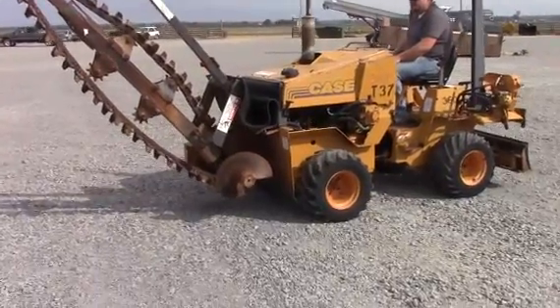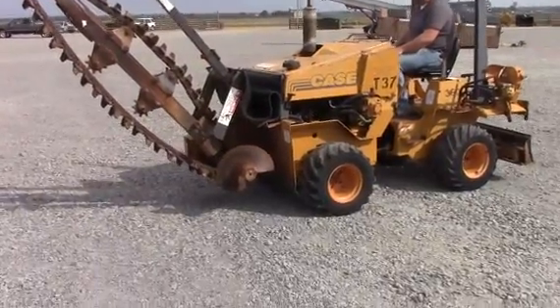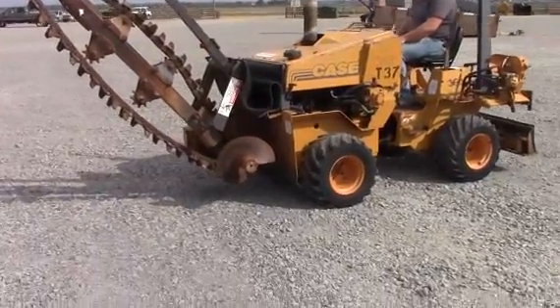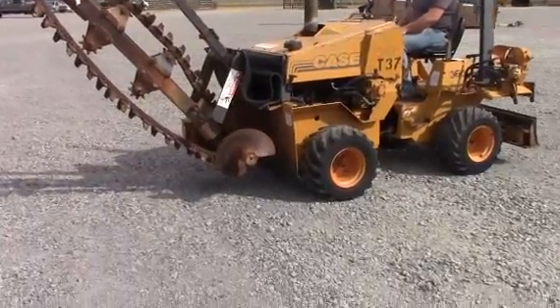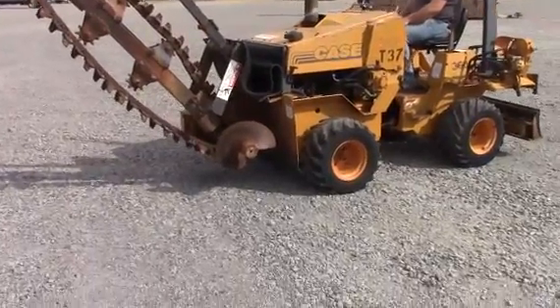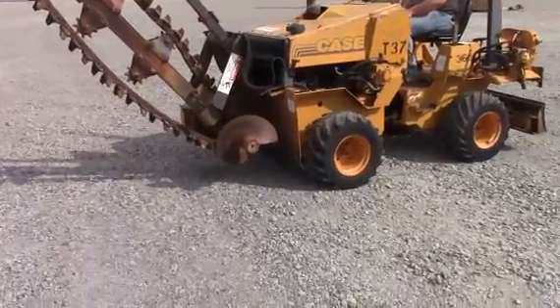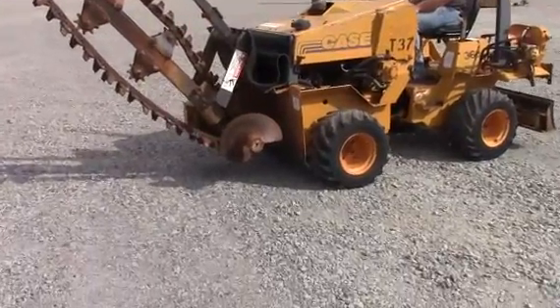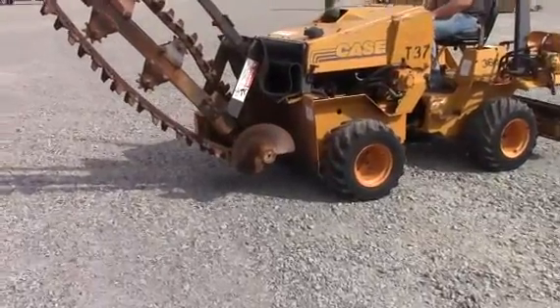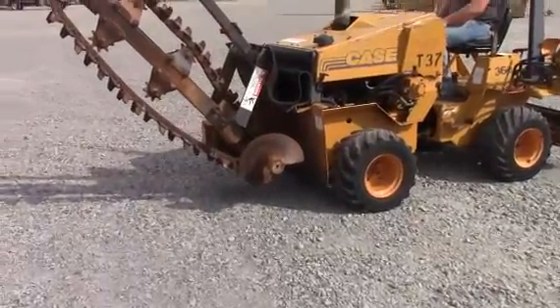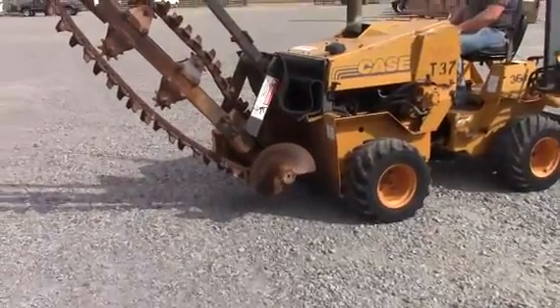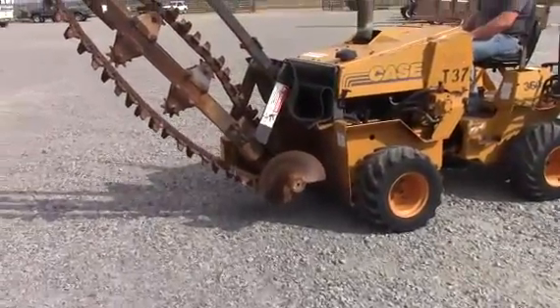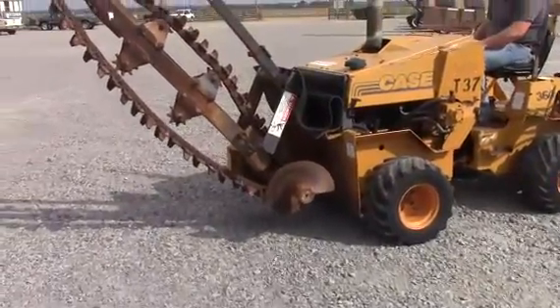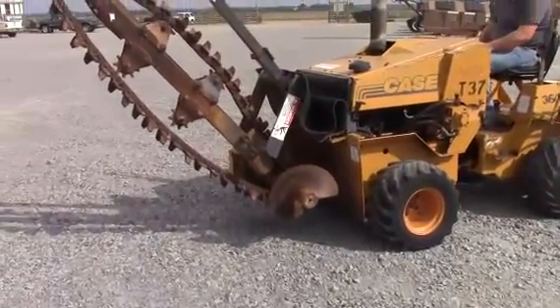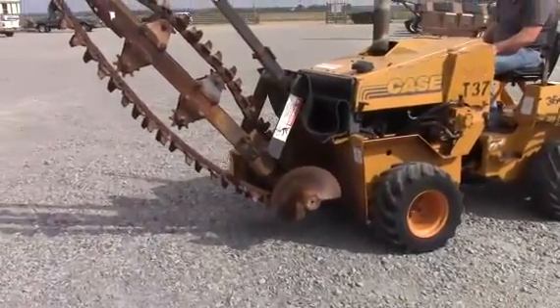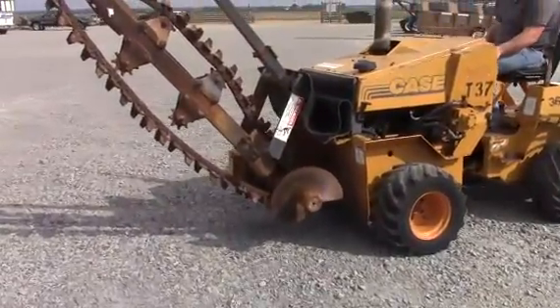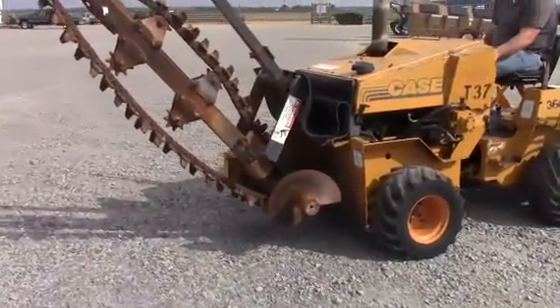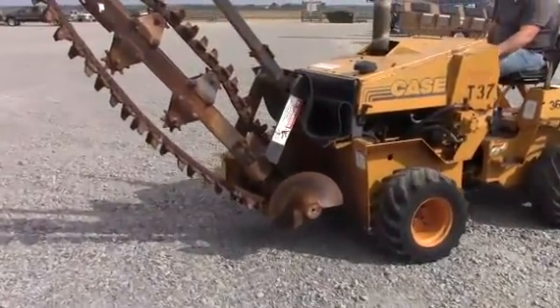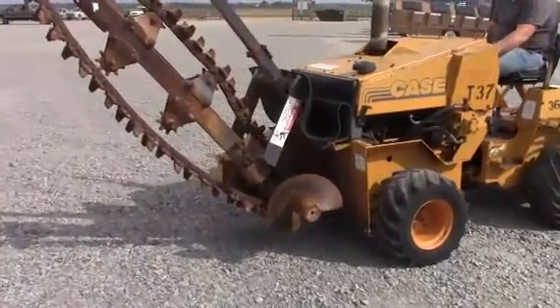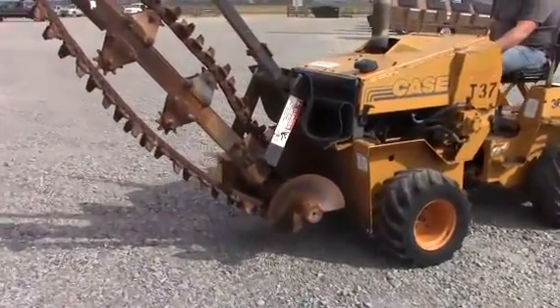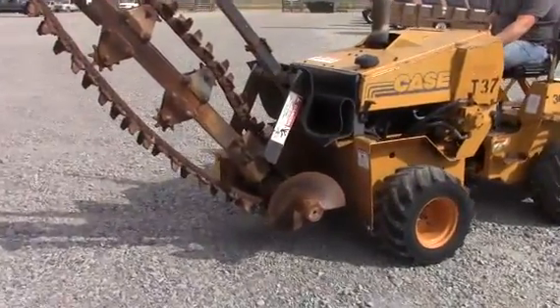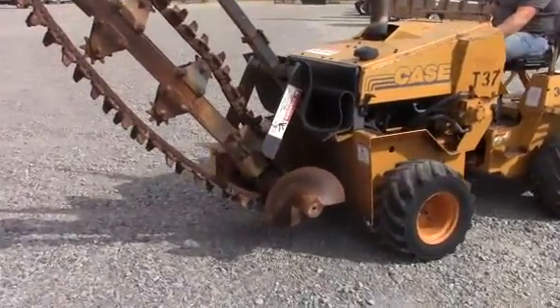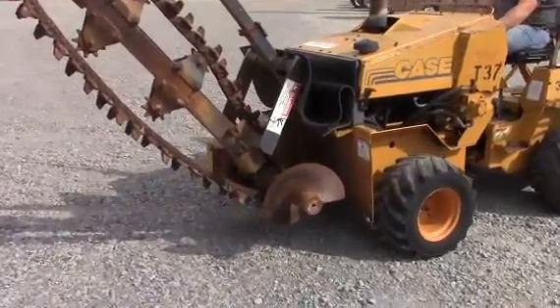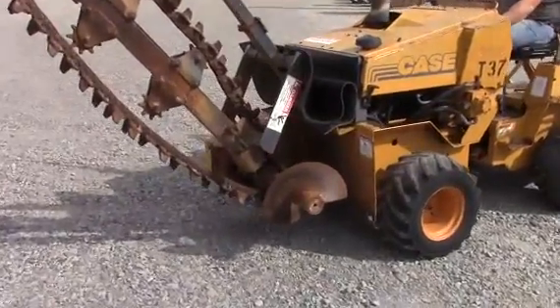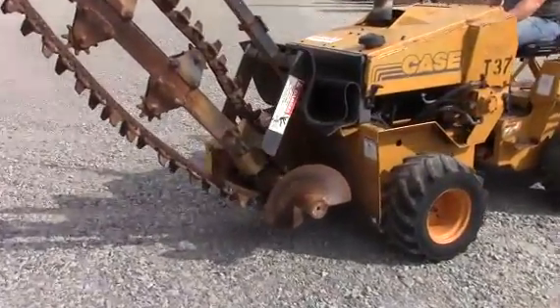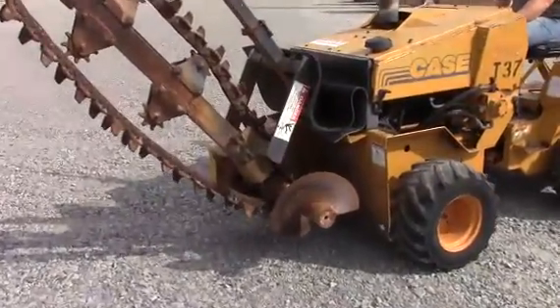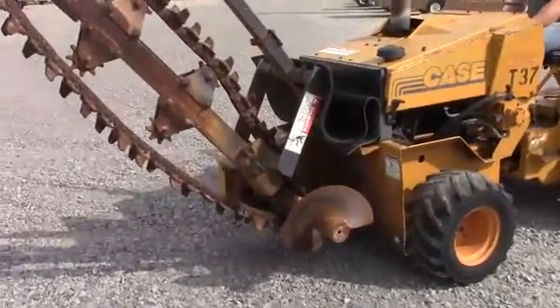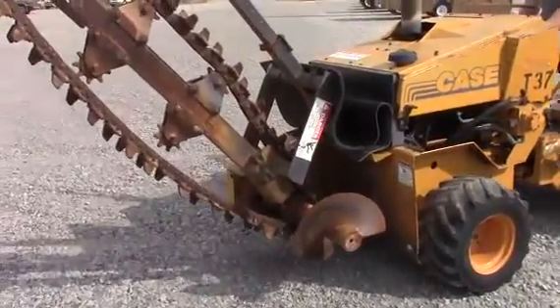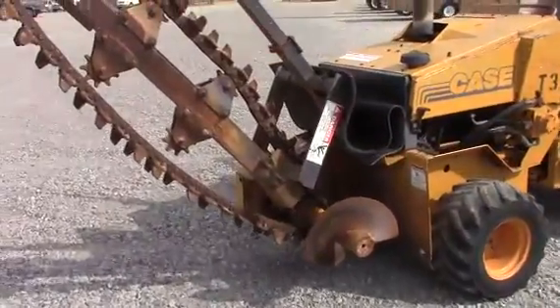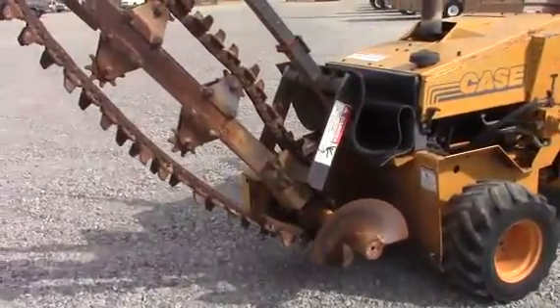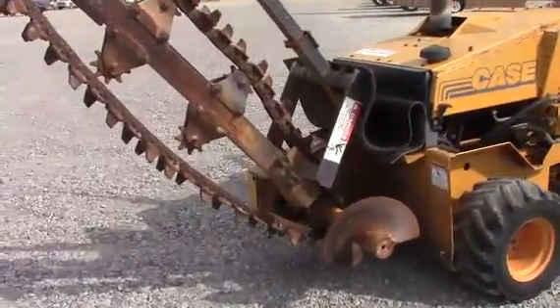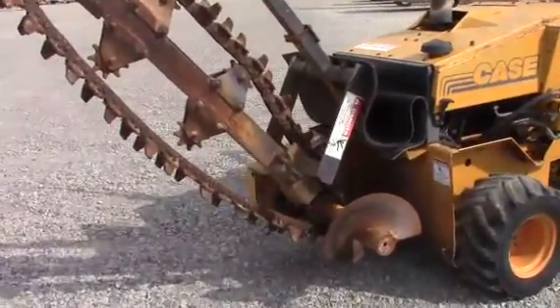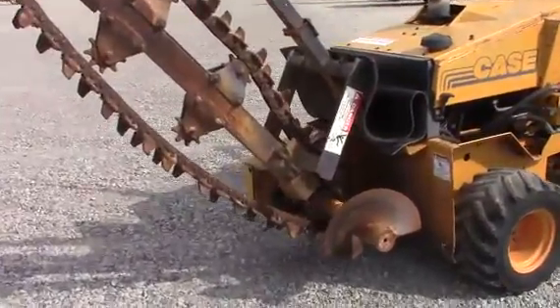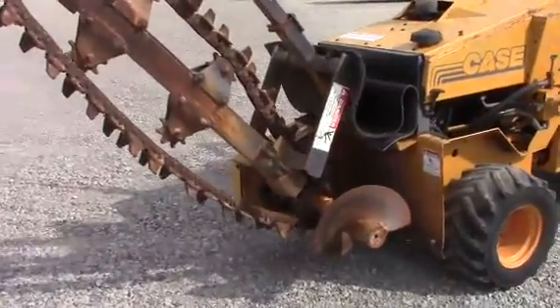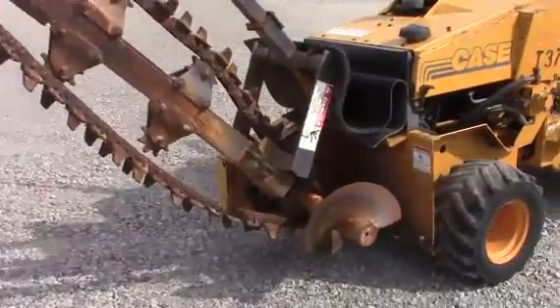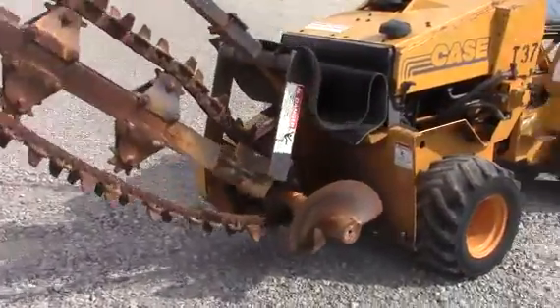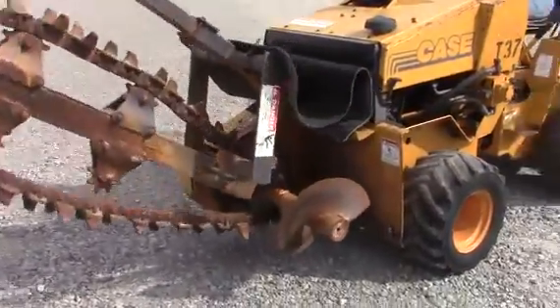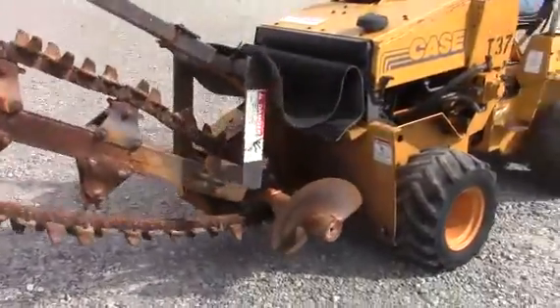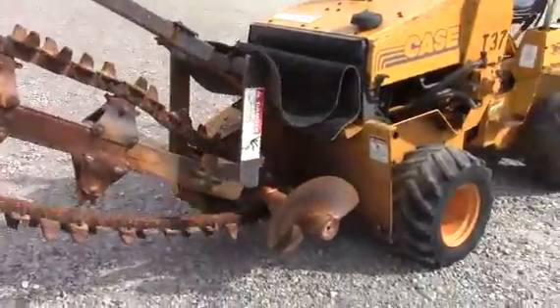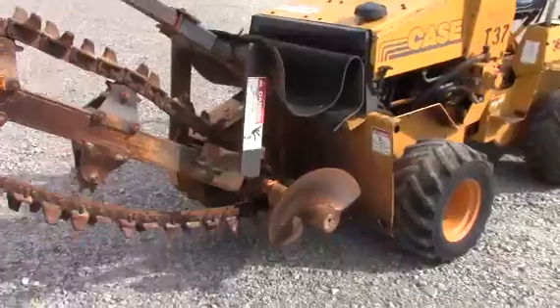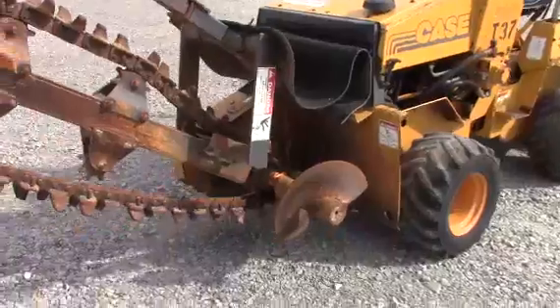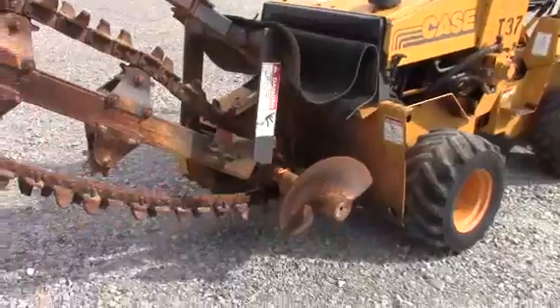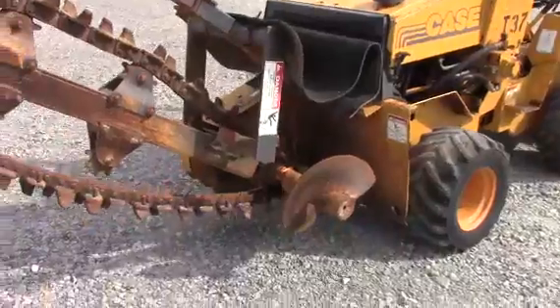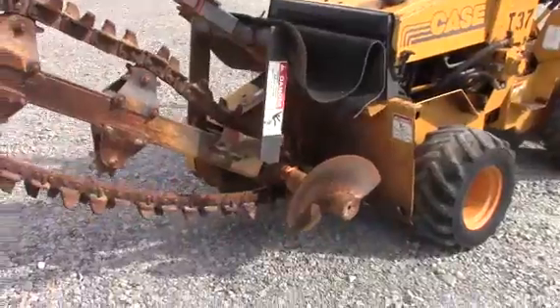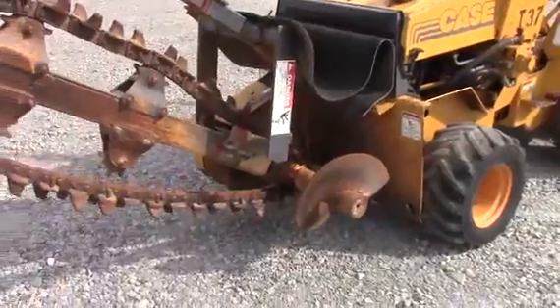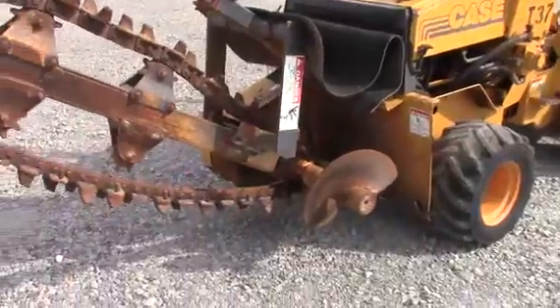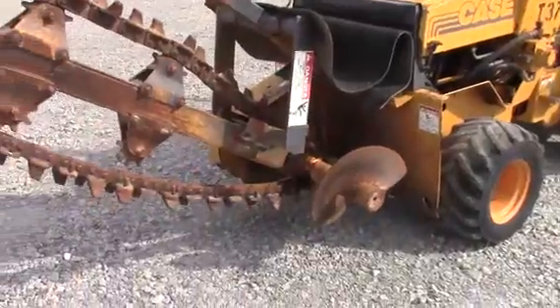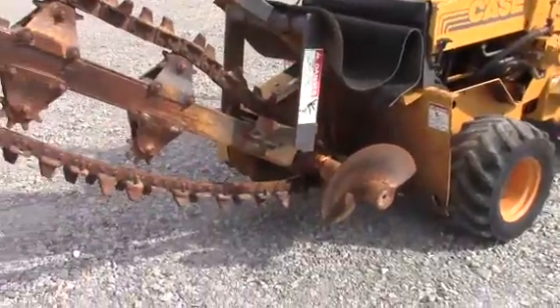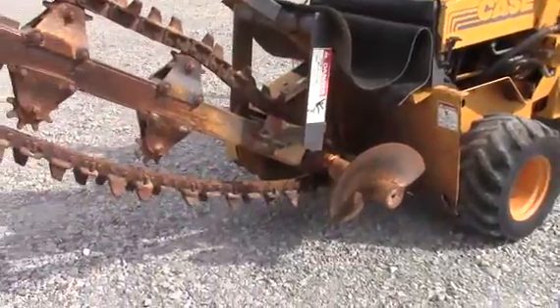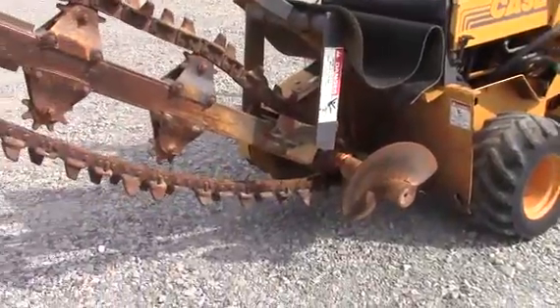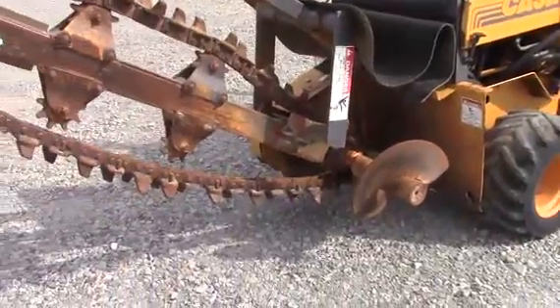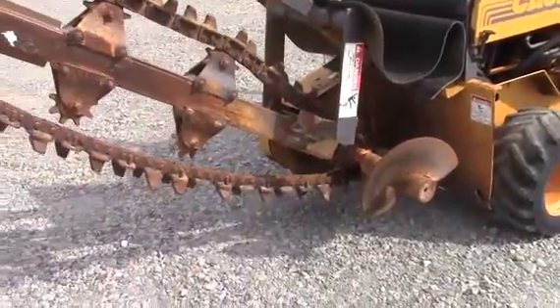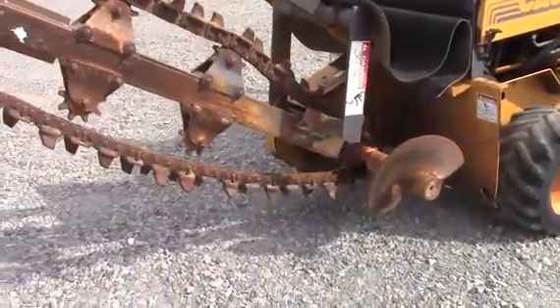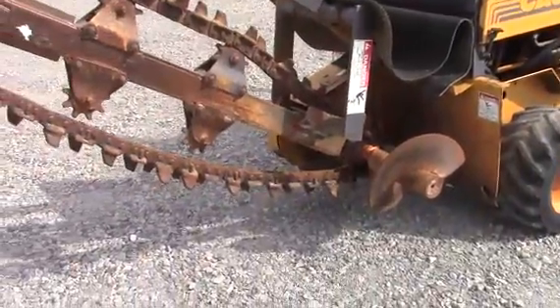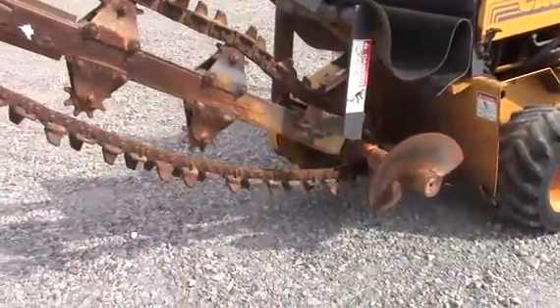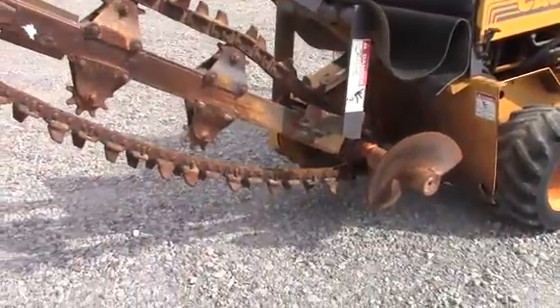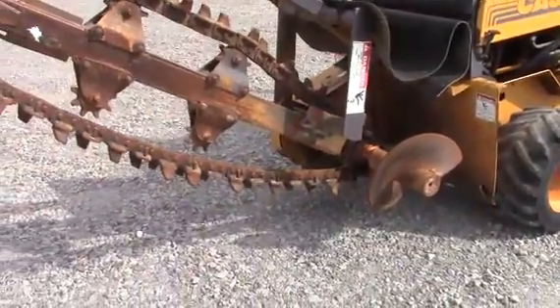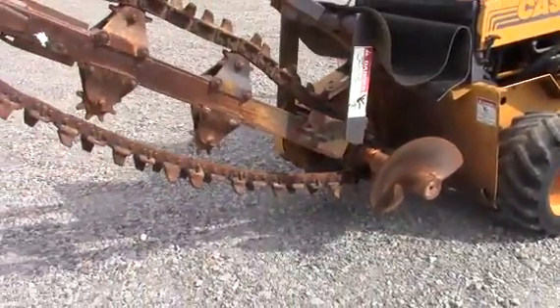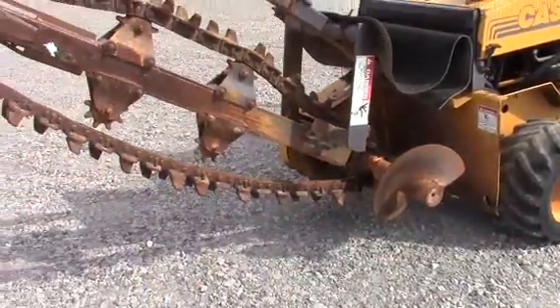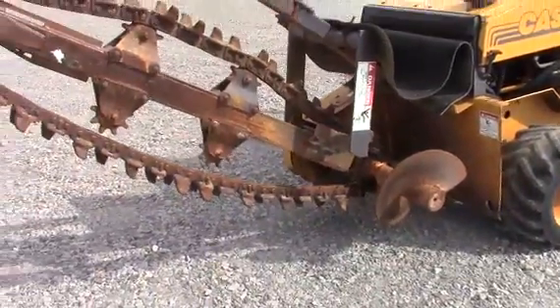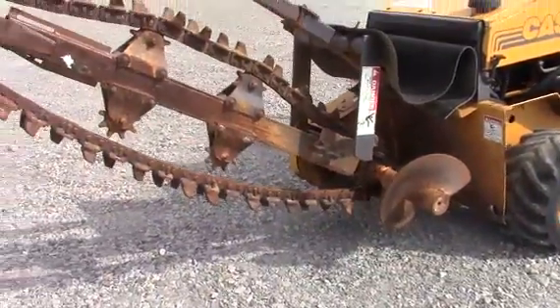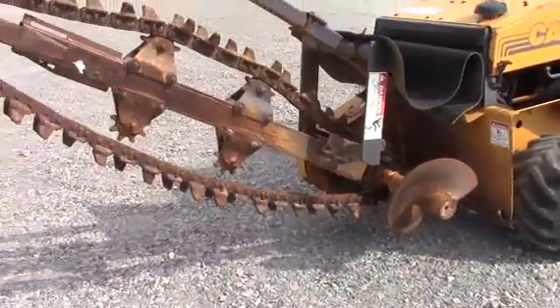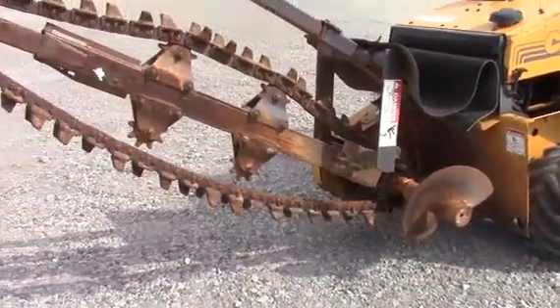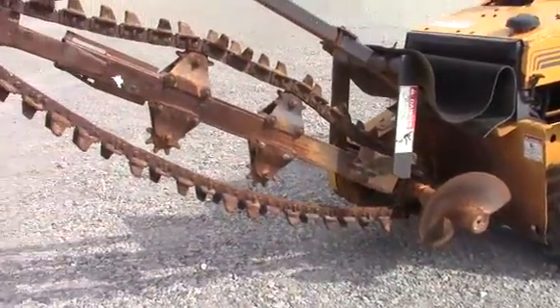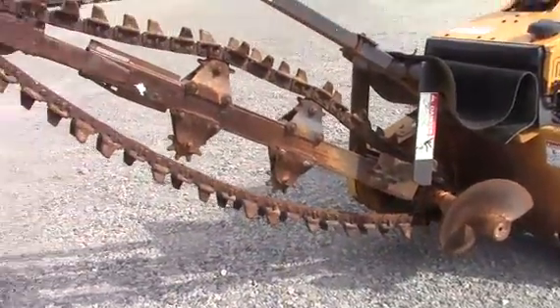It does have a little Deutz diesel engine in it. It's a four-wheel drive. I dropped the brakes lower on the friction arm there.